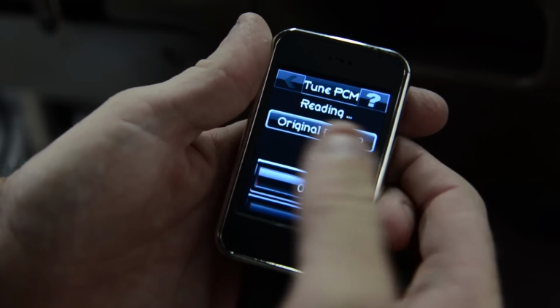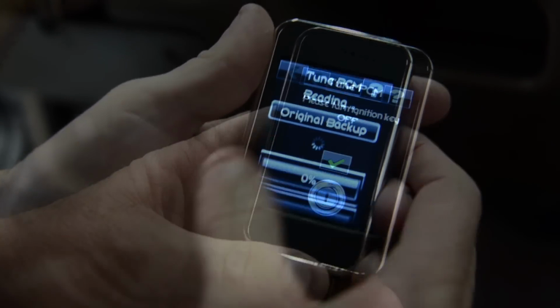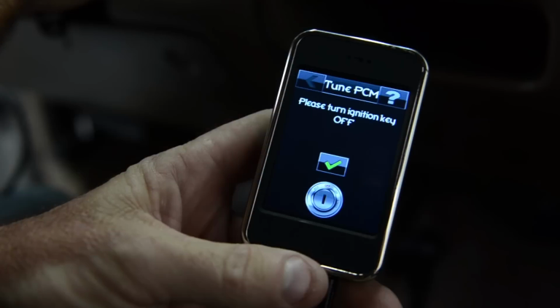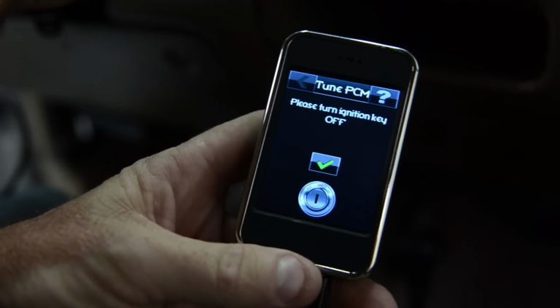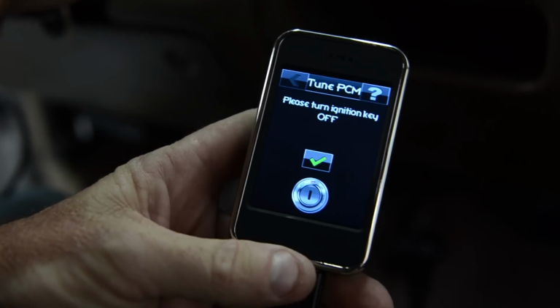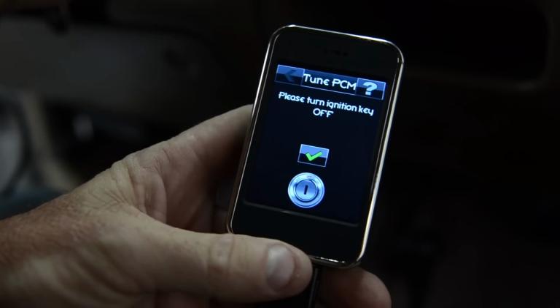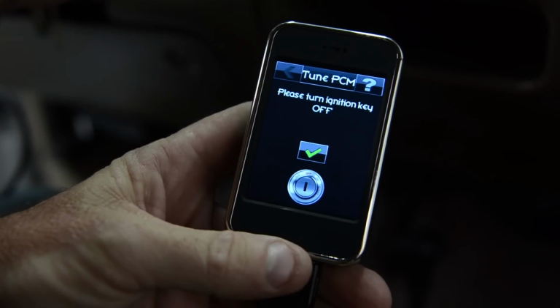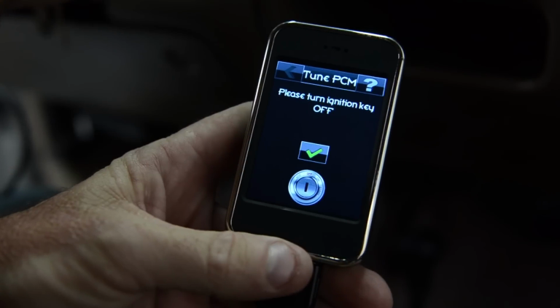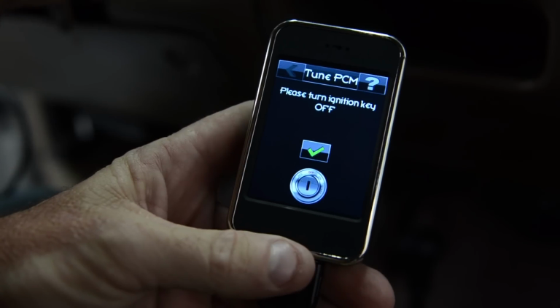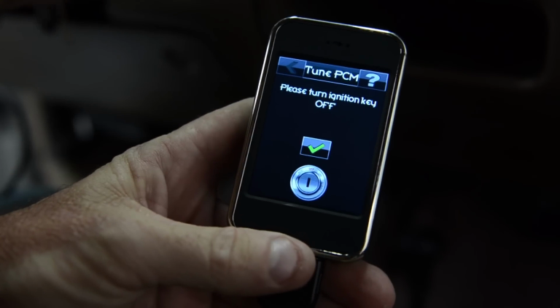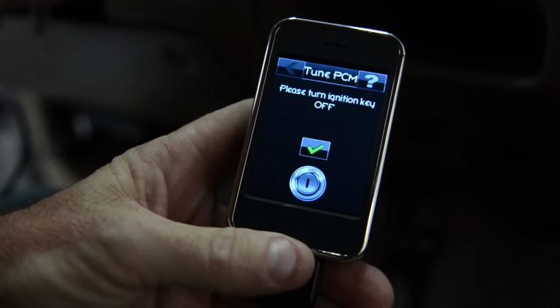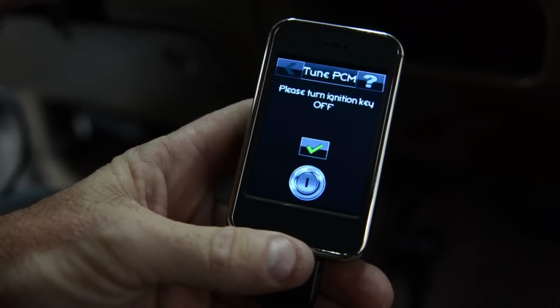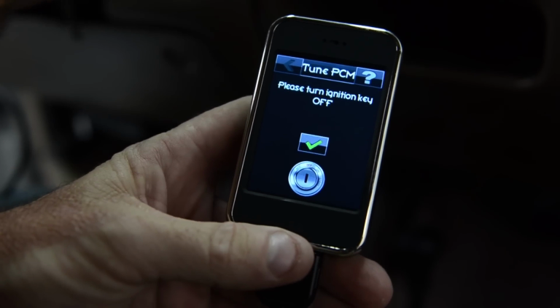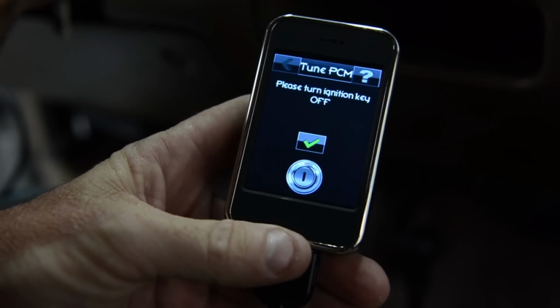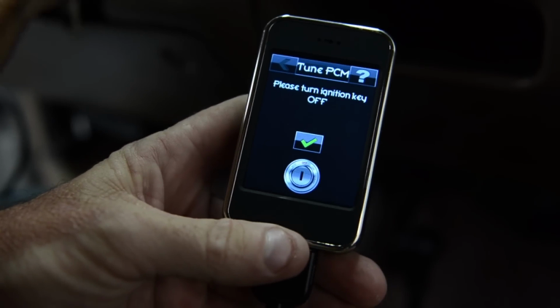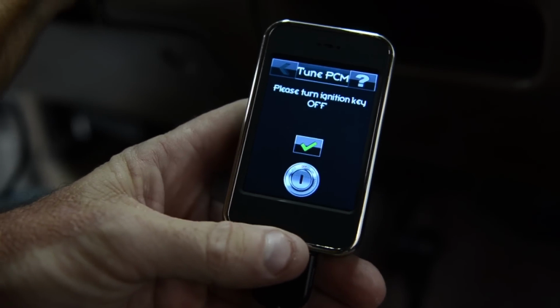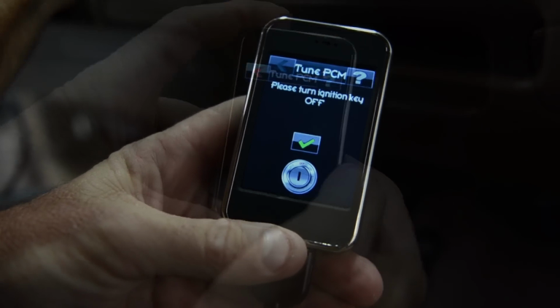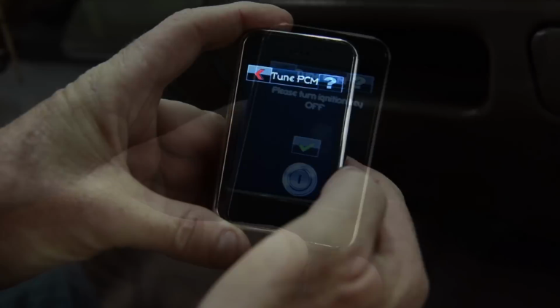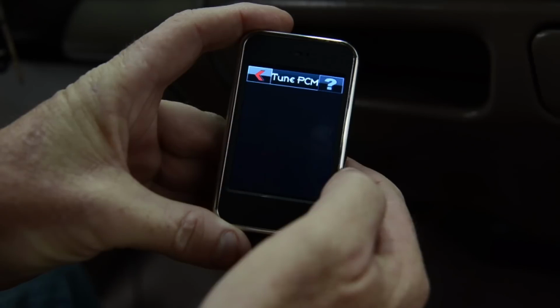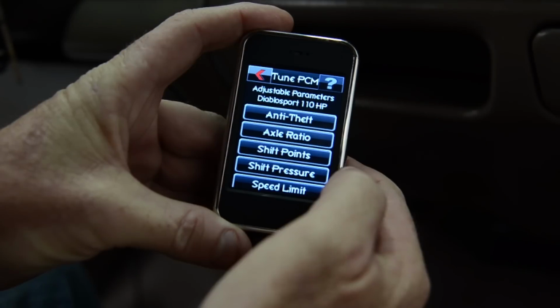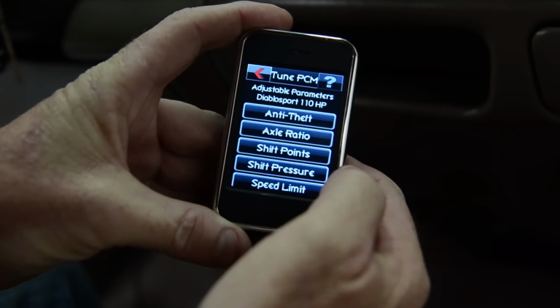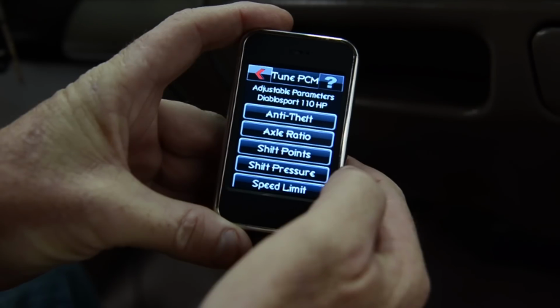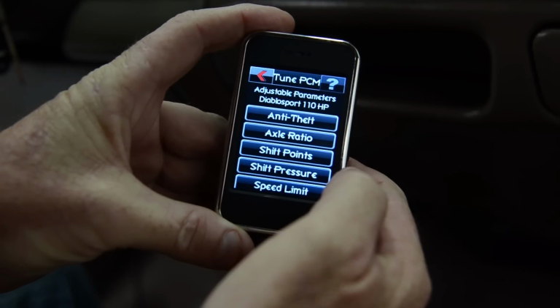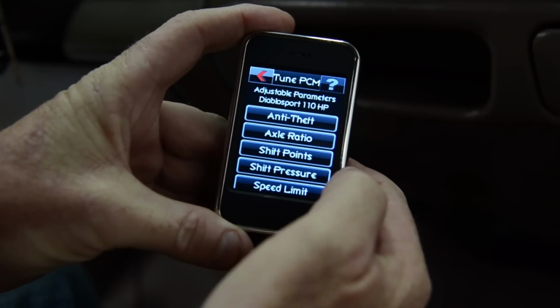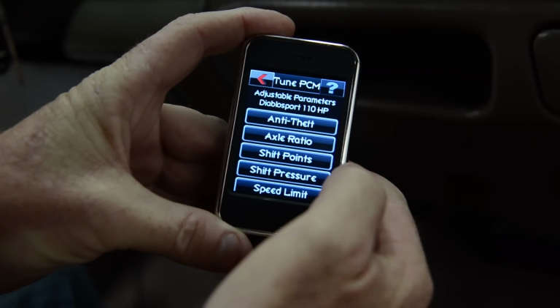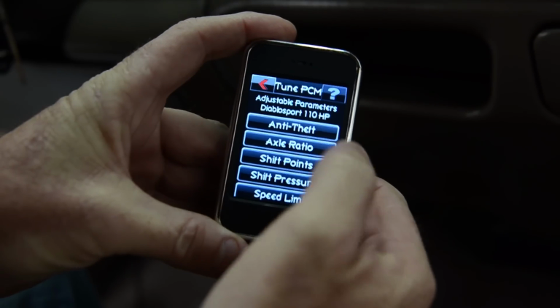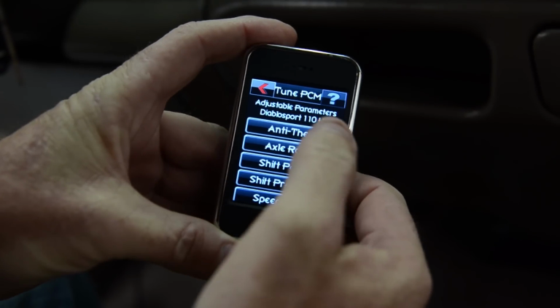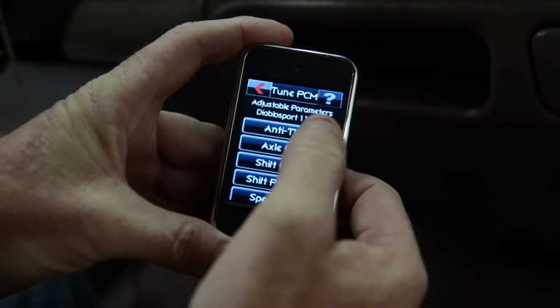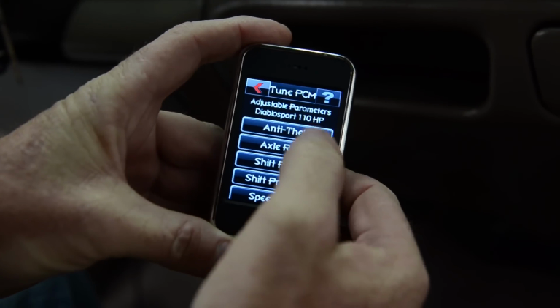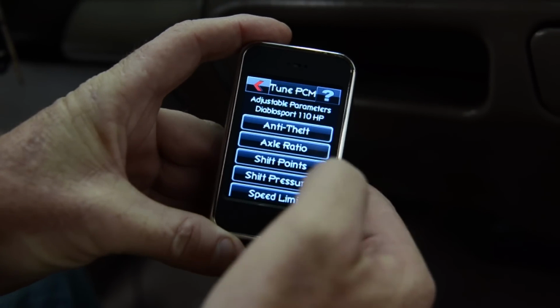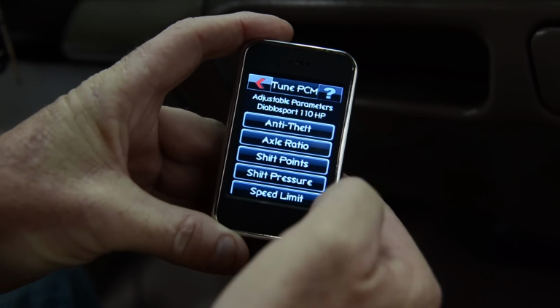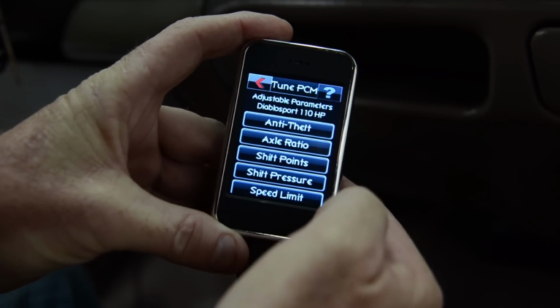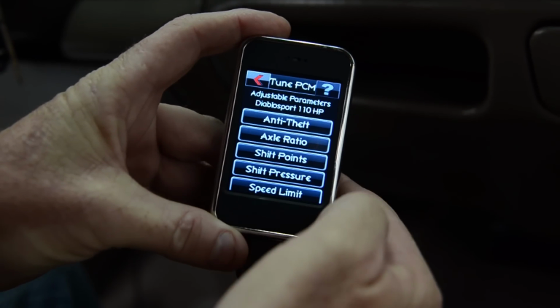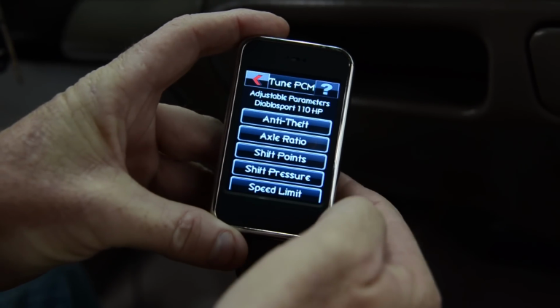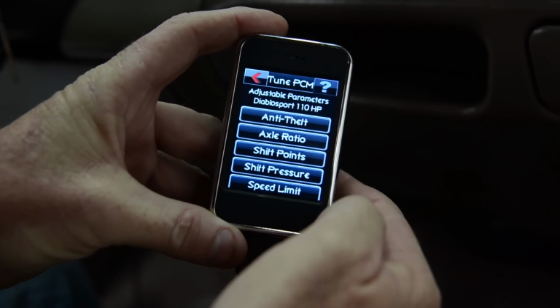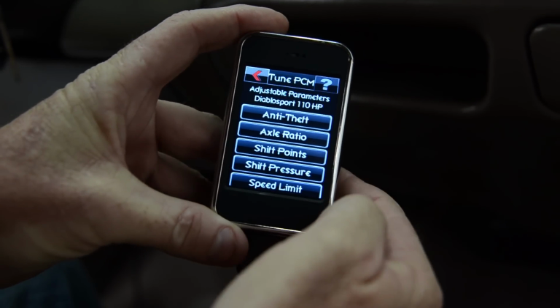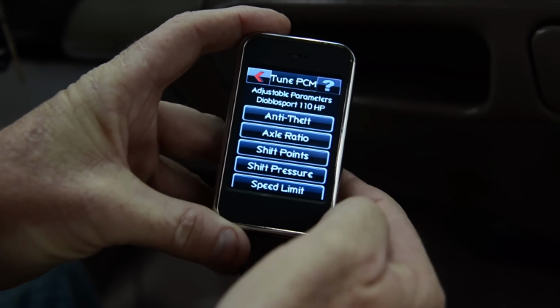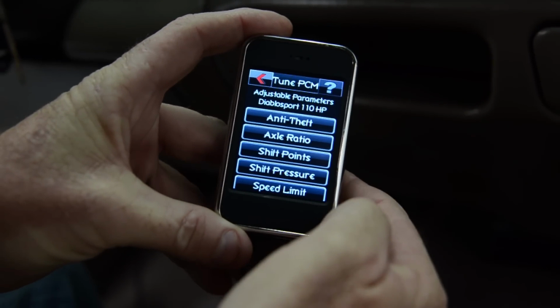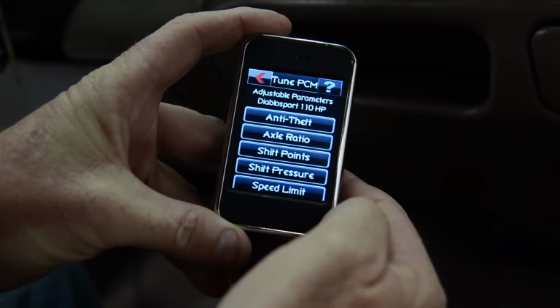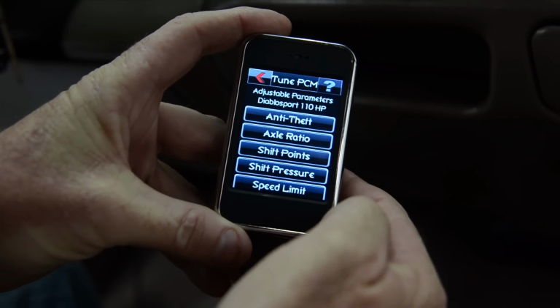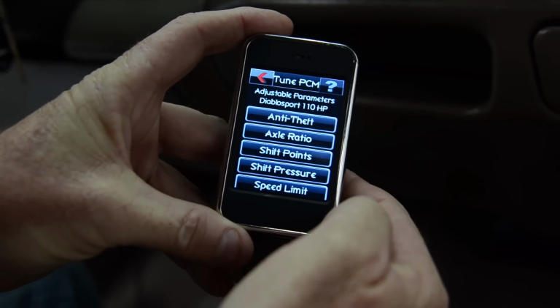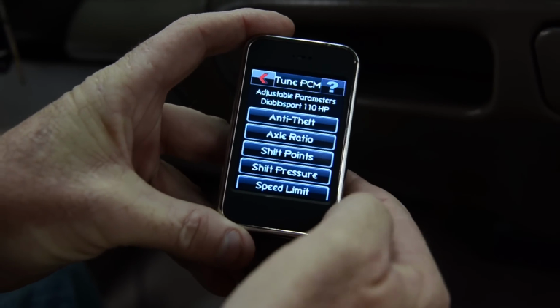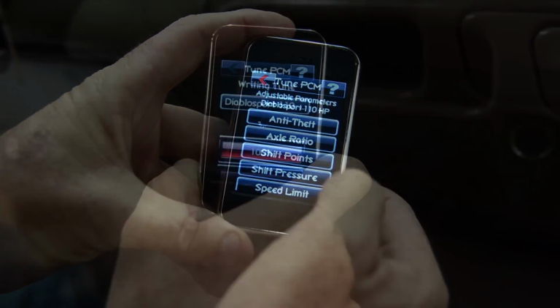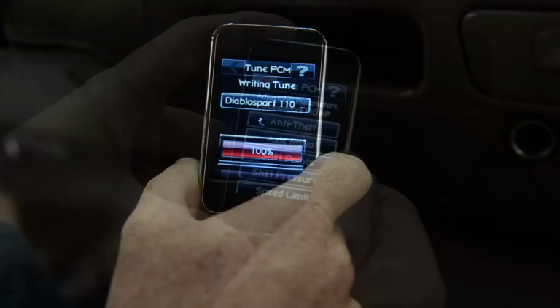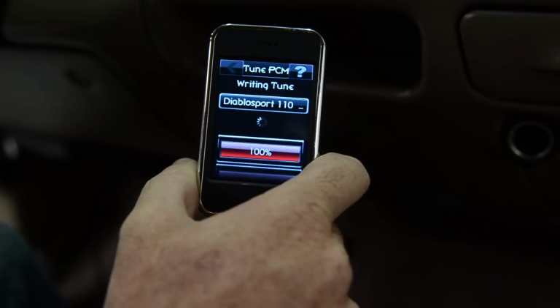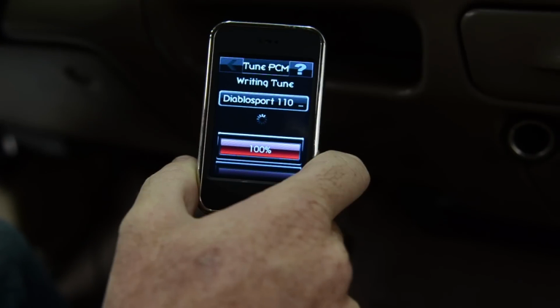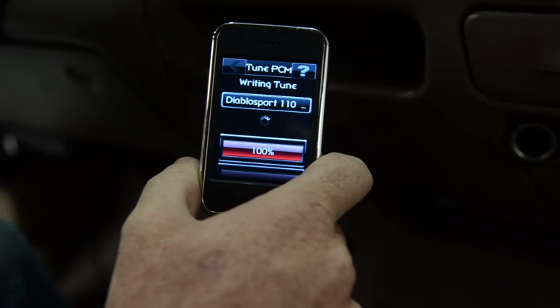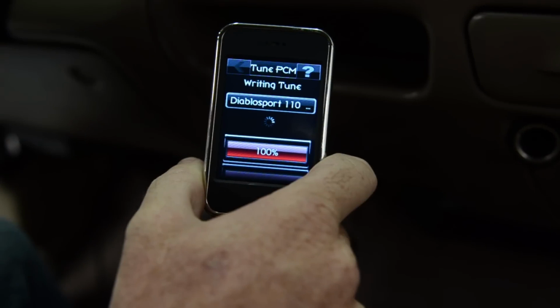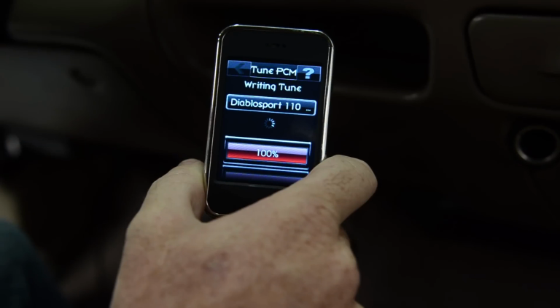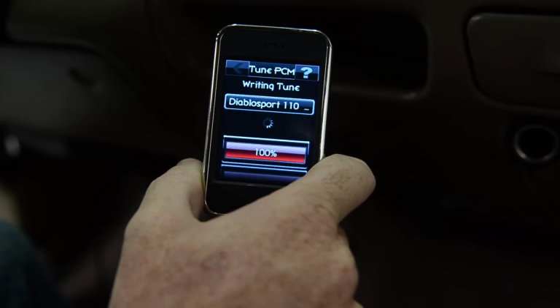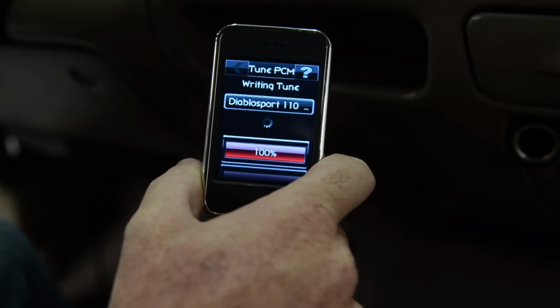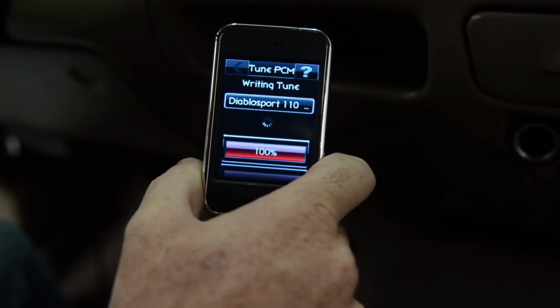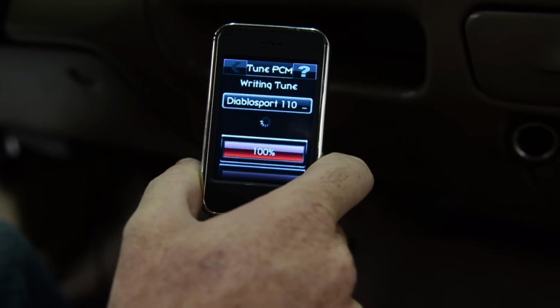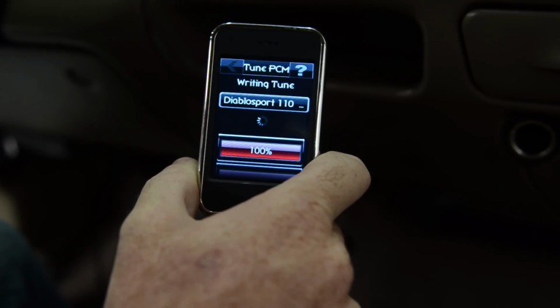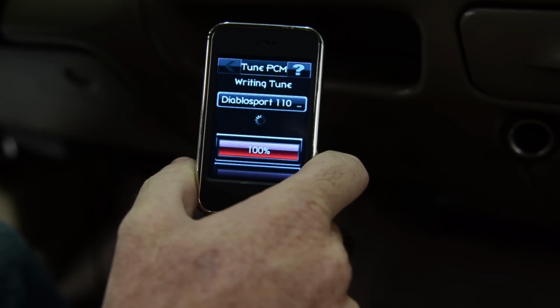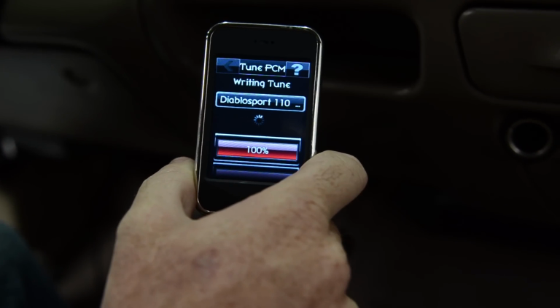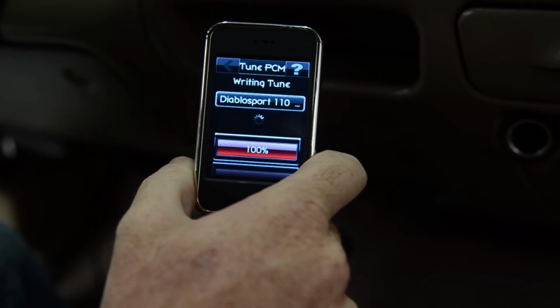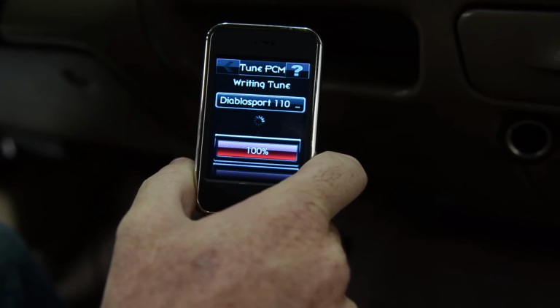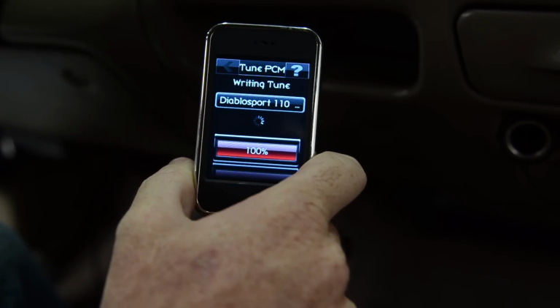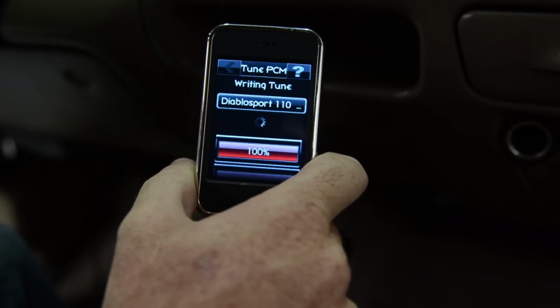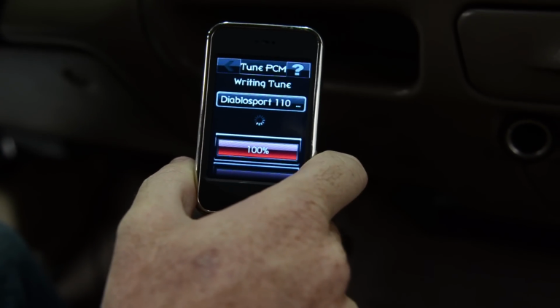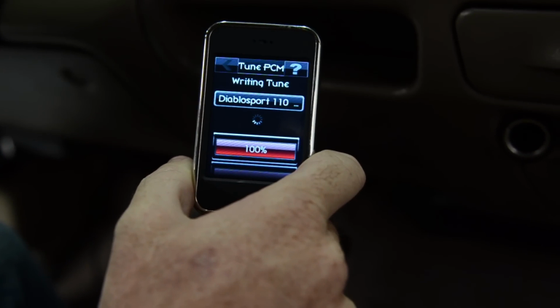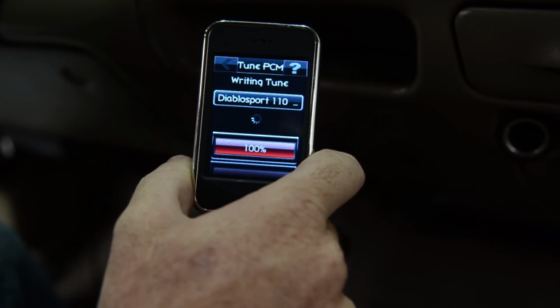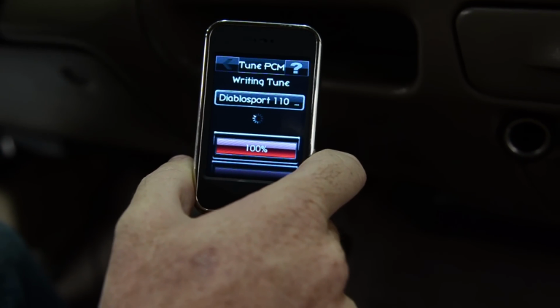If you want to do a custom tune, just follow the instructions — it's very intuitive. Intune is a great way to go to custom tune your vehicle.